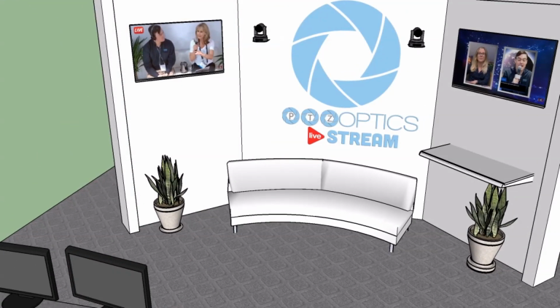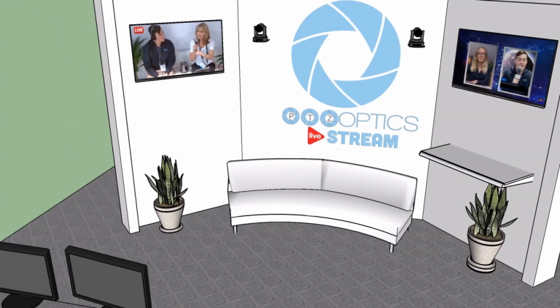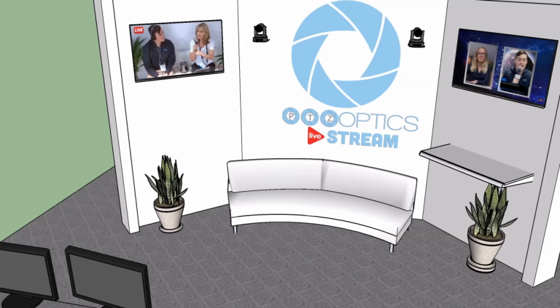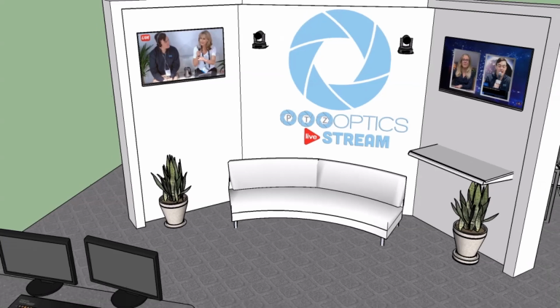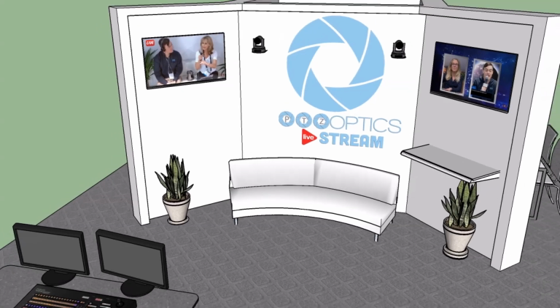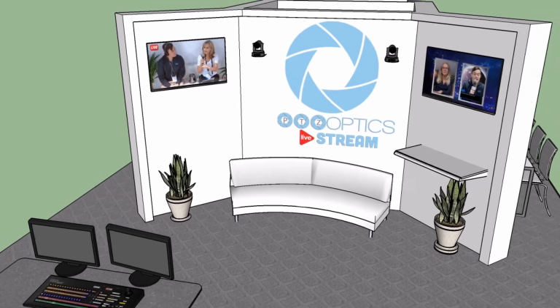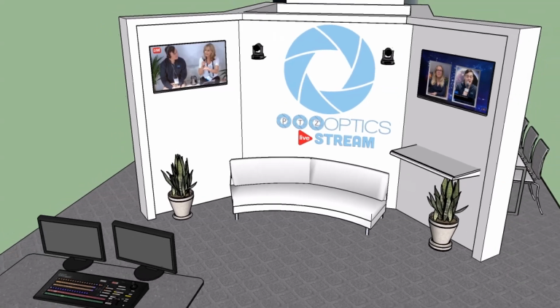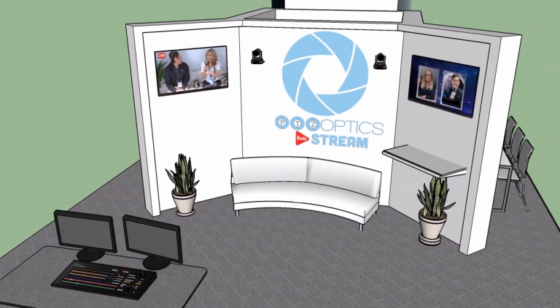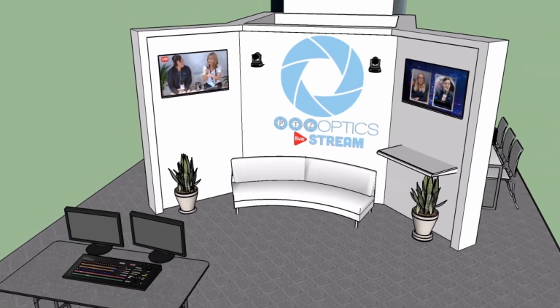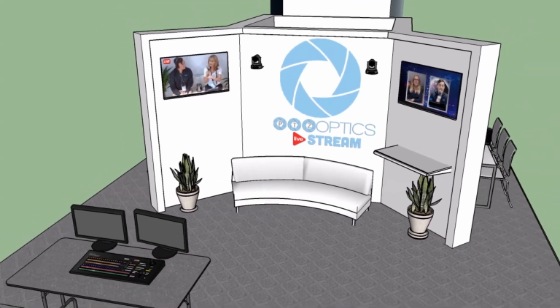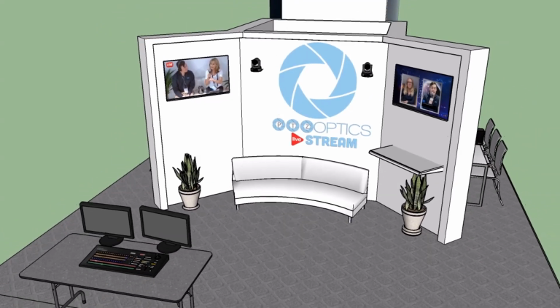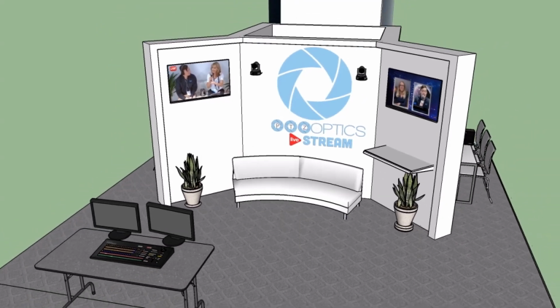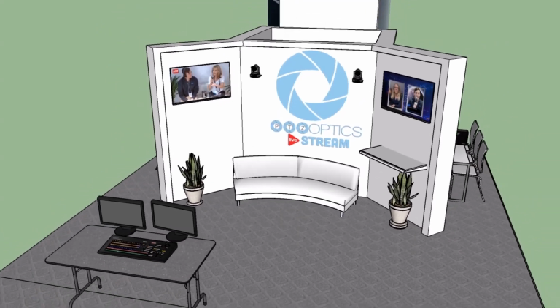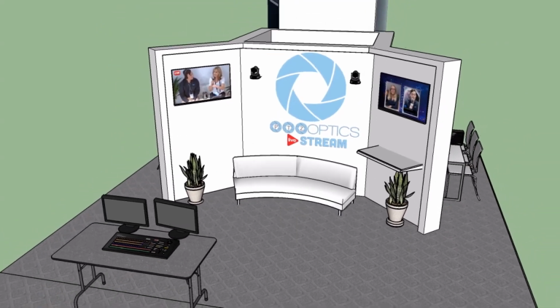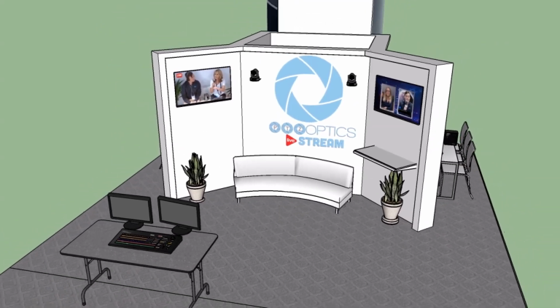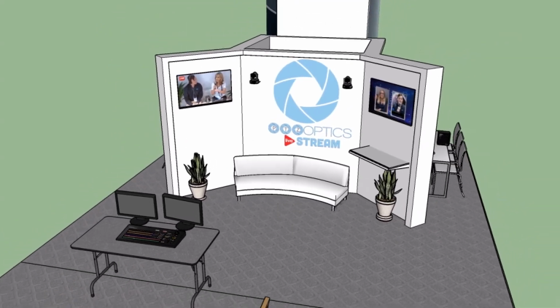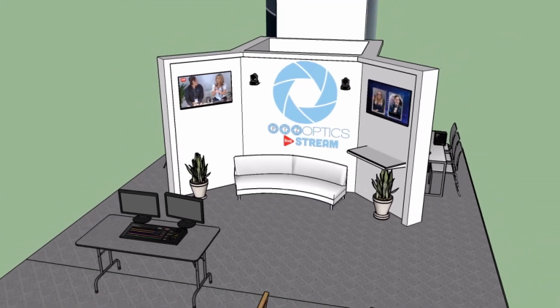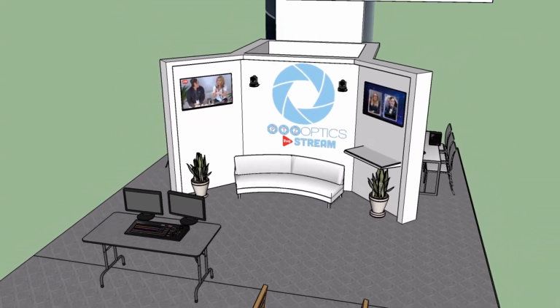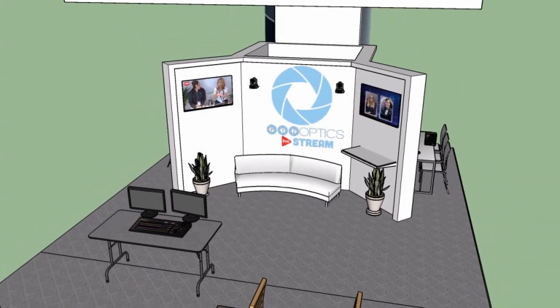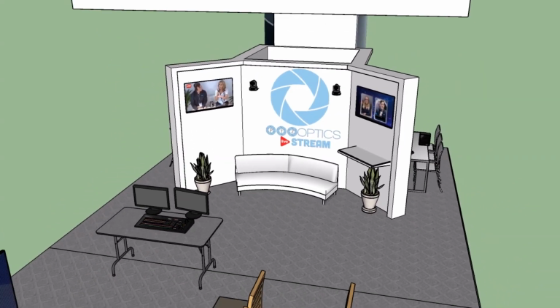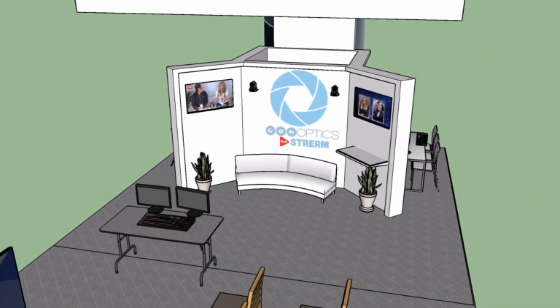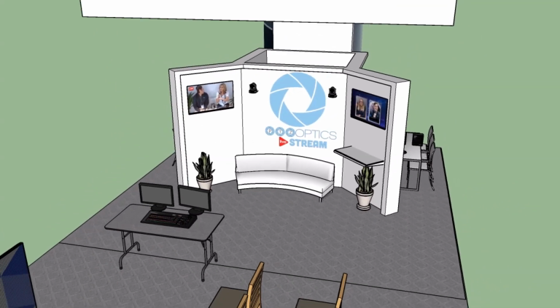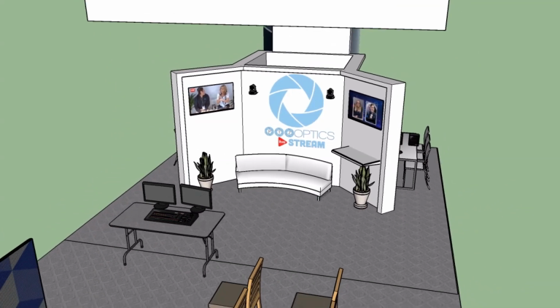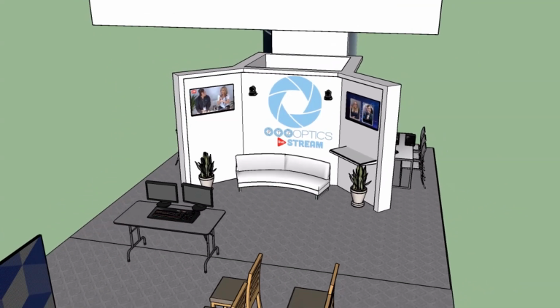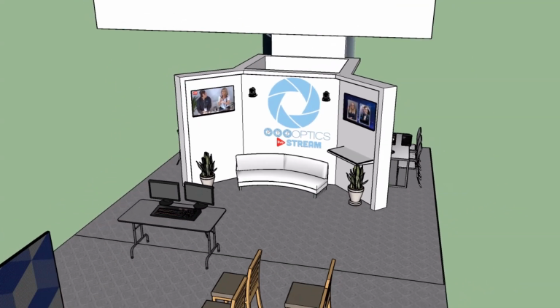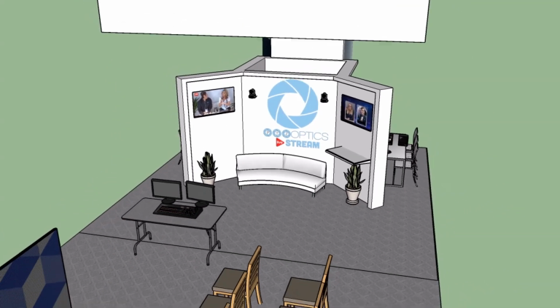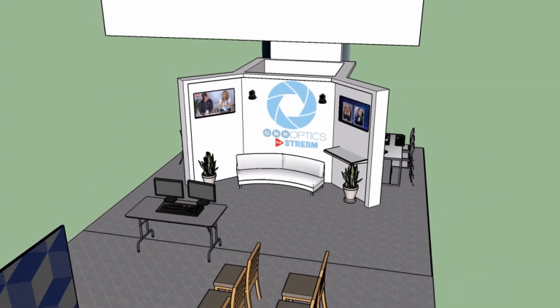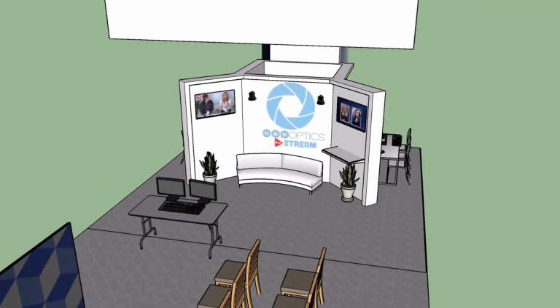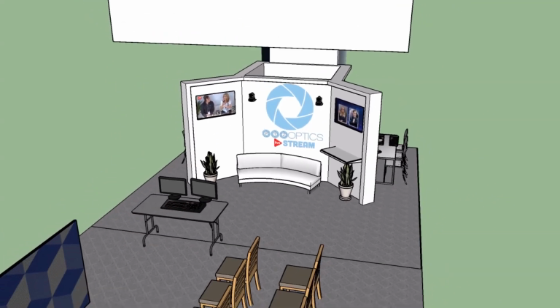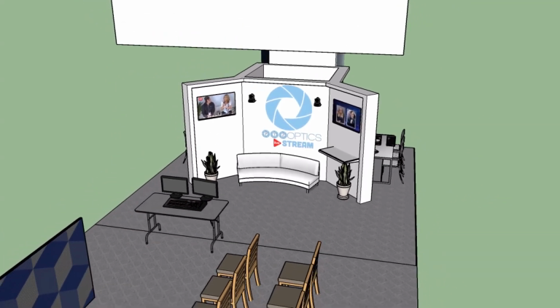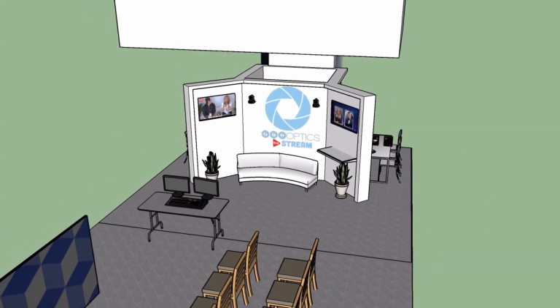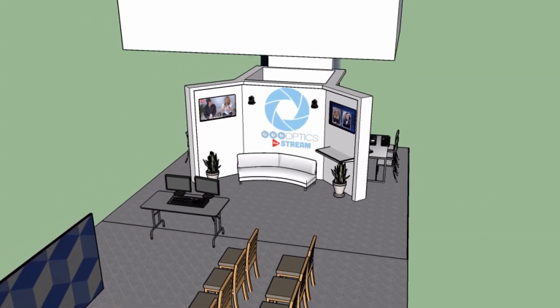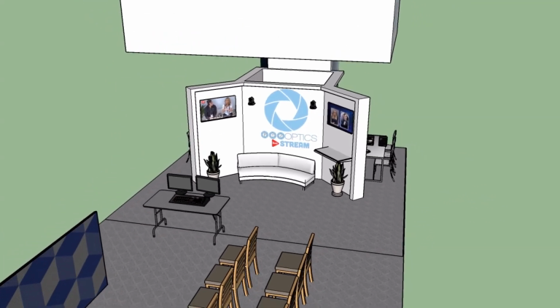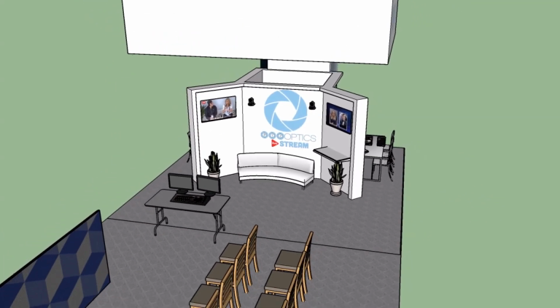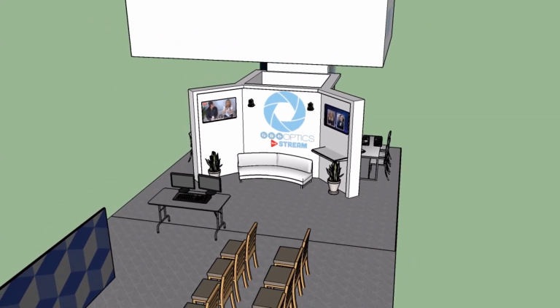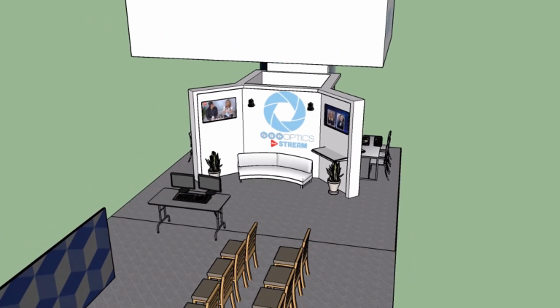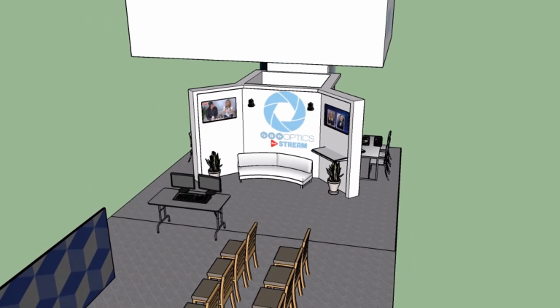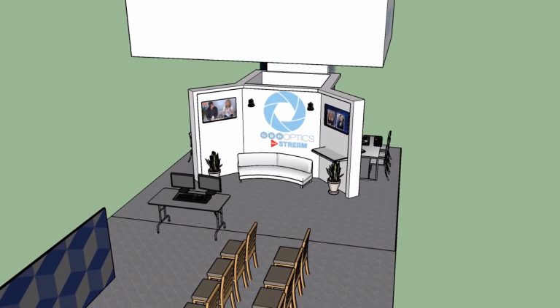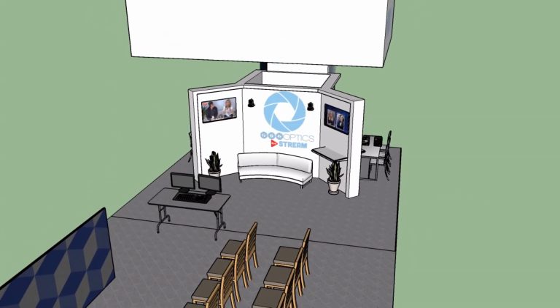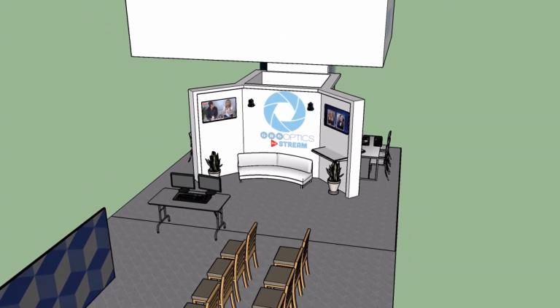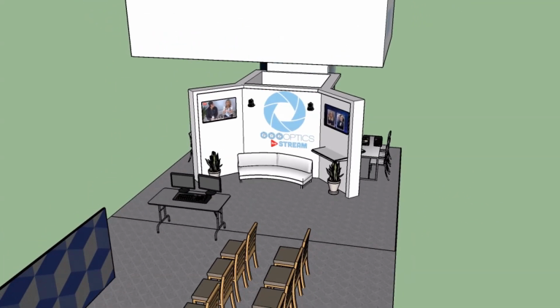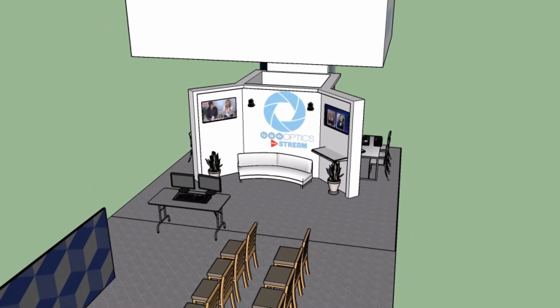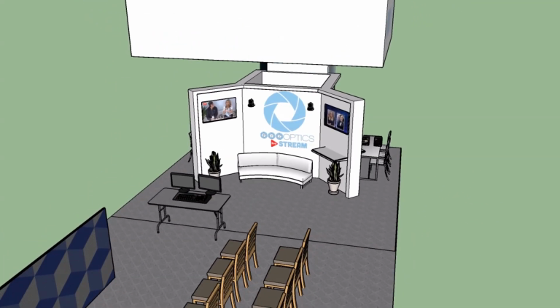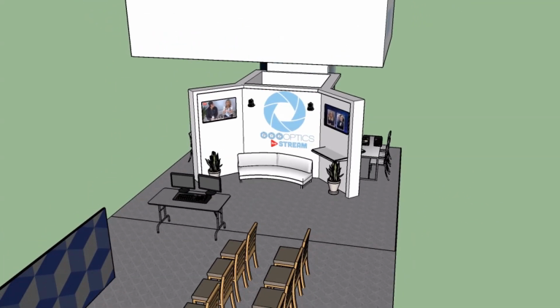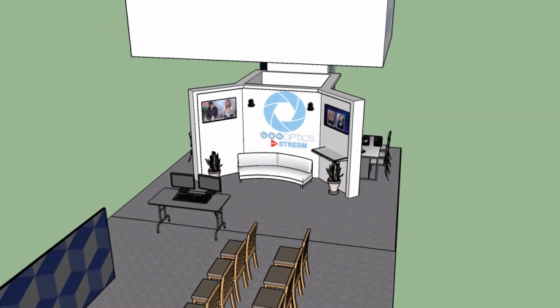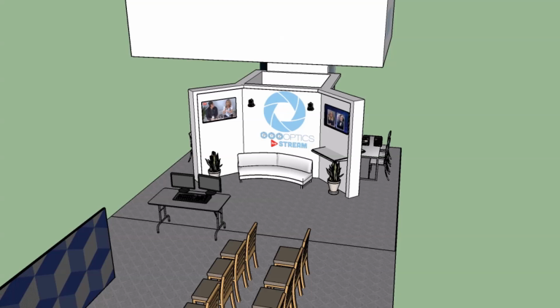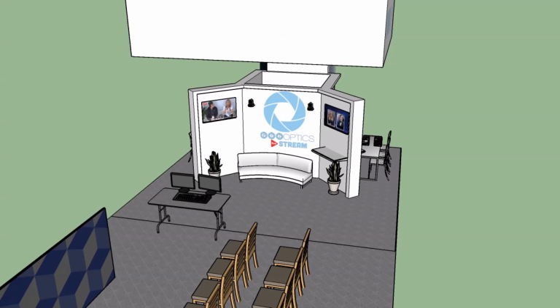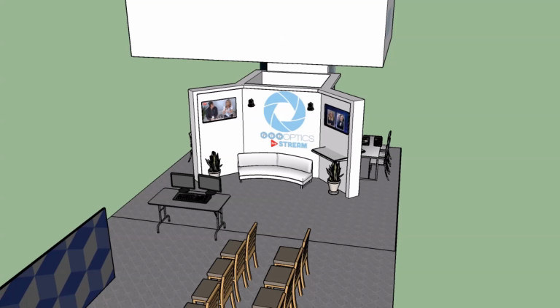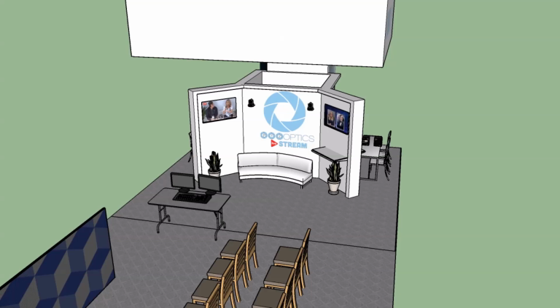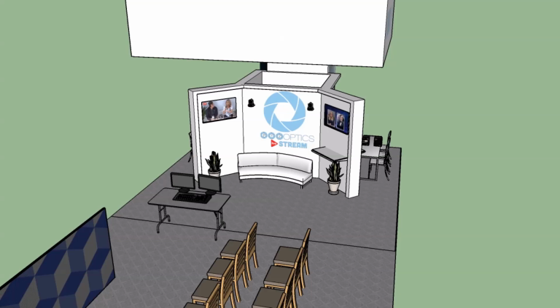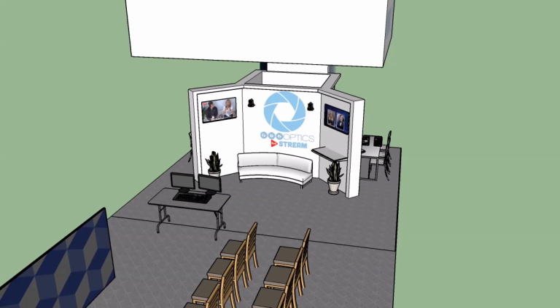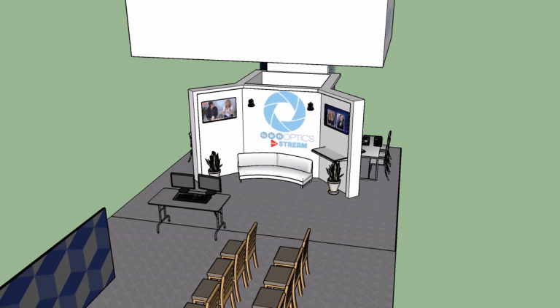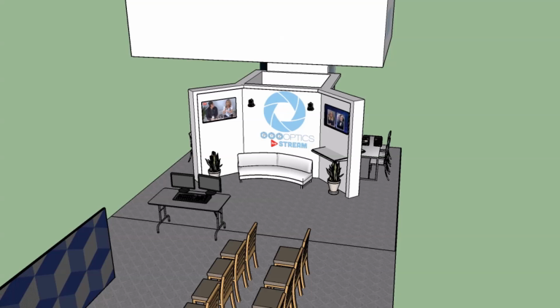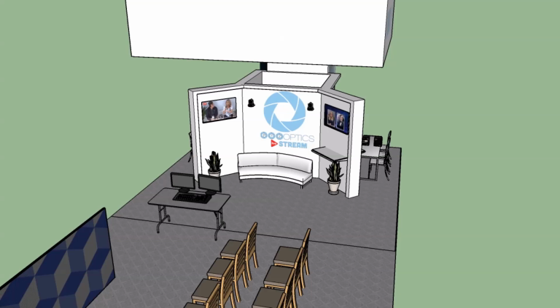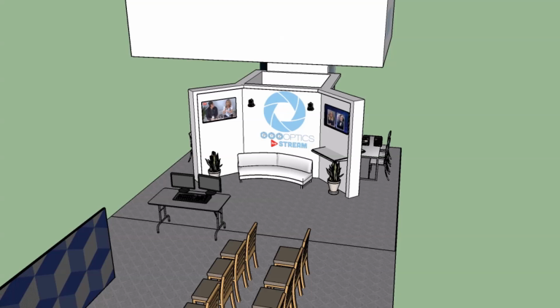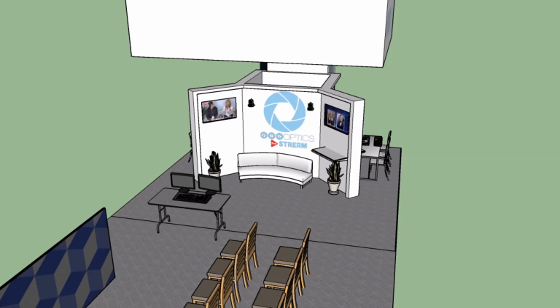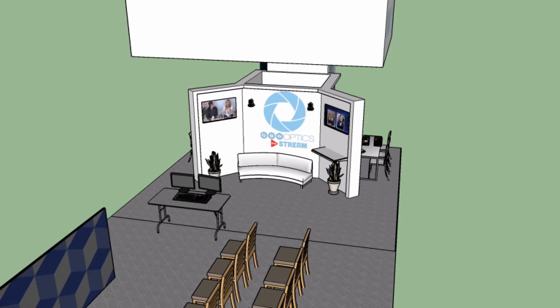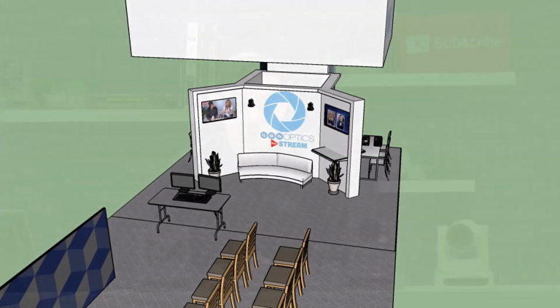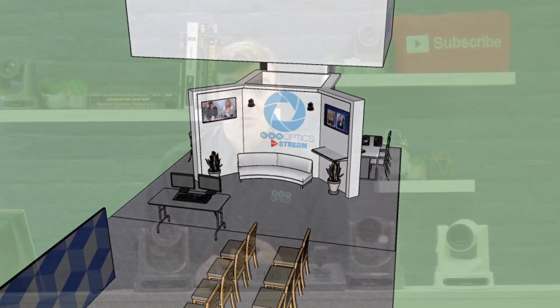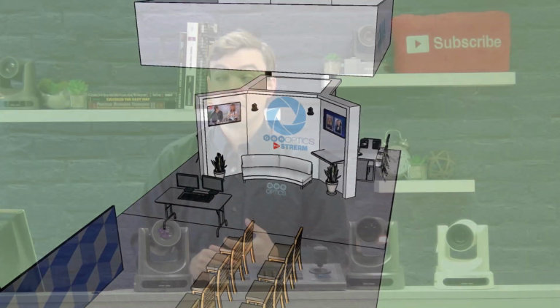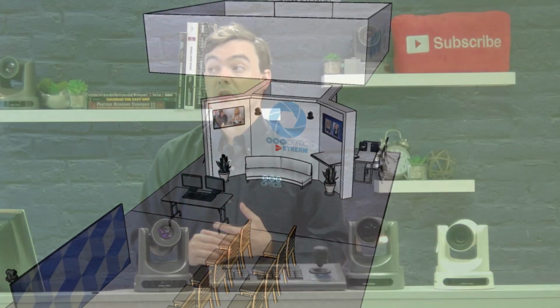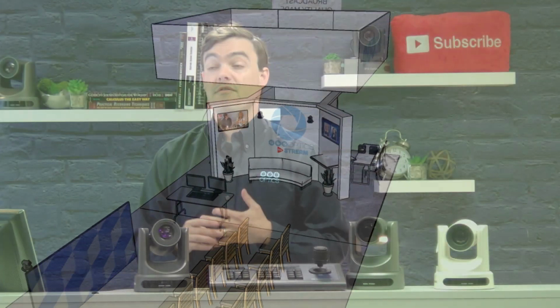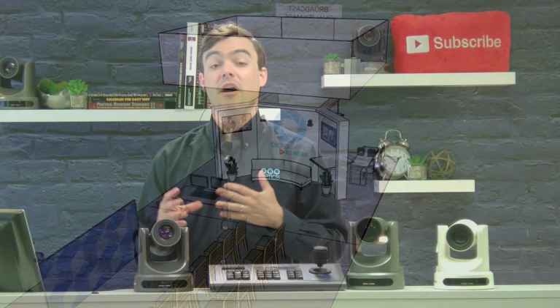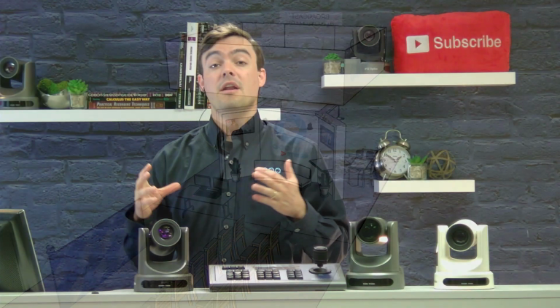If you've seen our show before, we've got some really great stuff there and we're going to be live streaming every day of the show. It's going to be really fun.